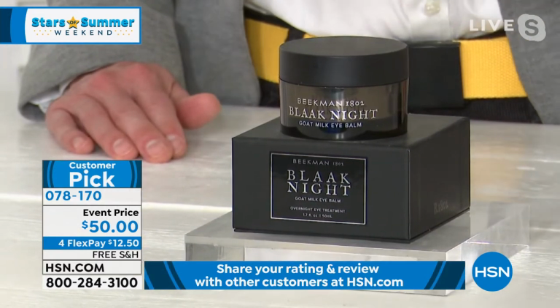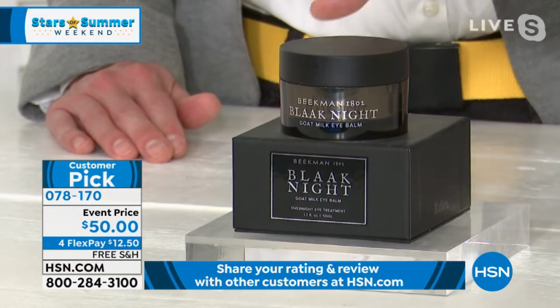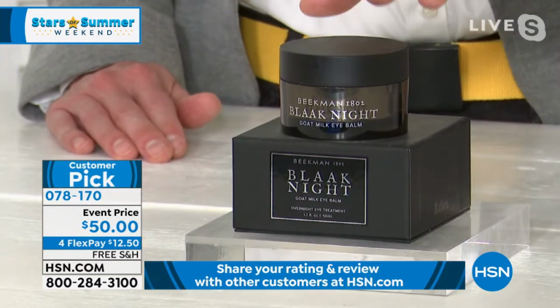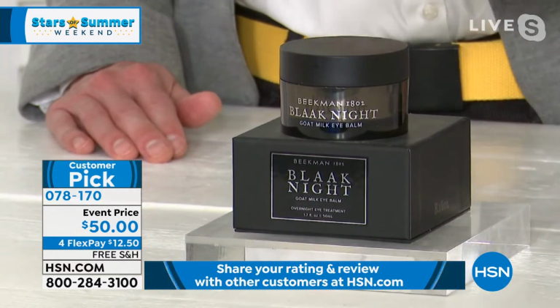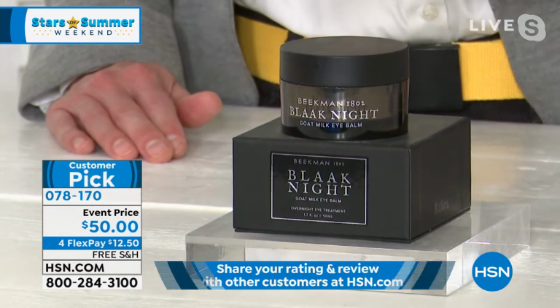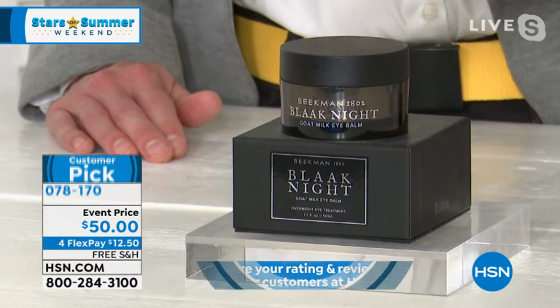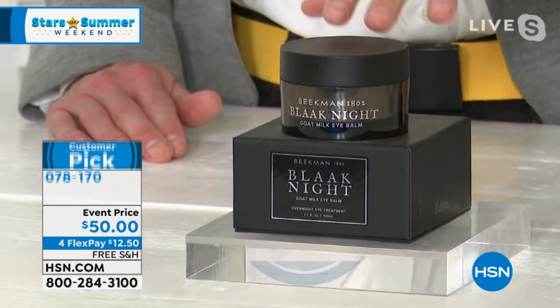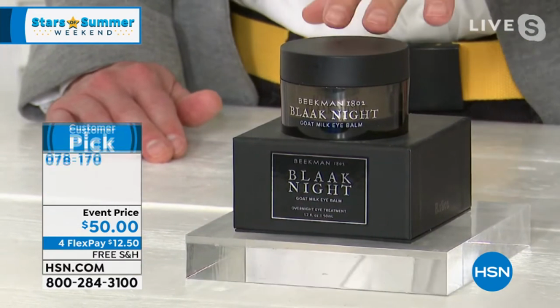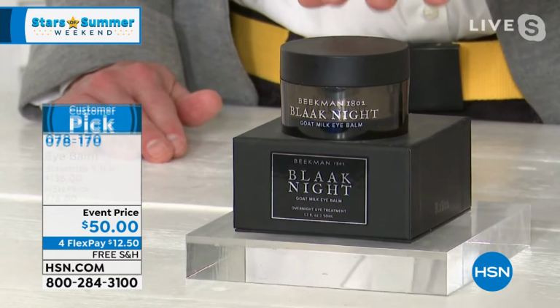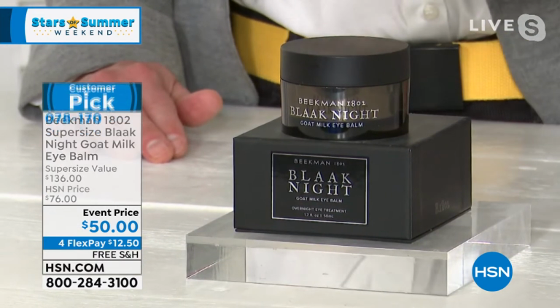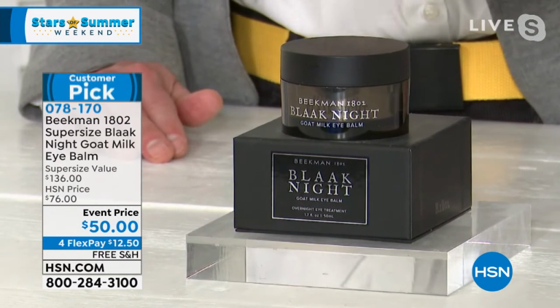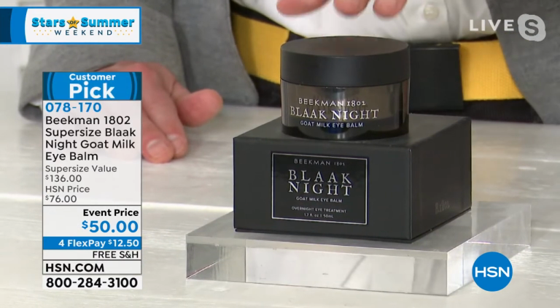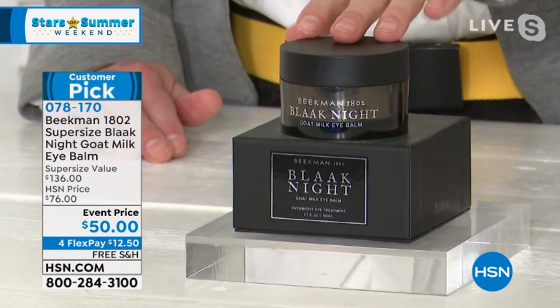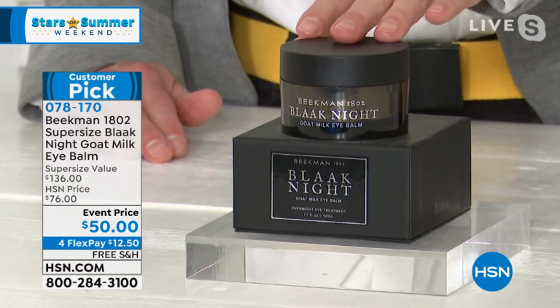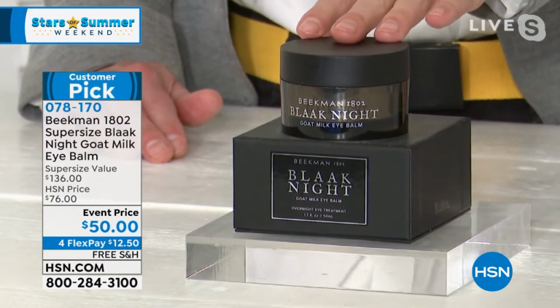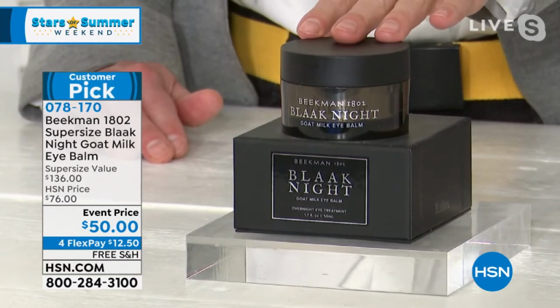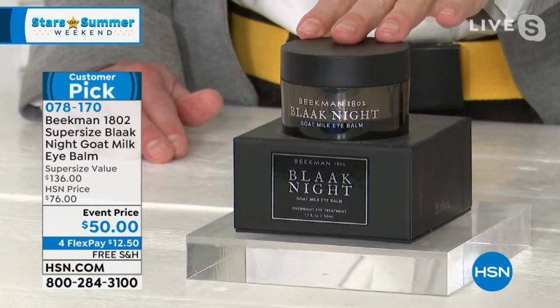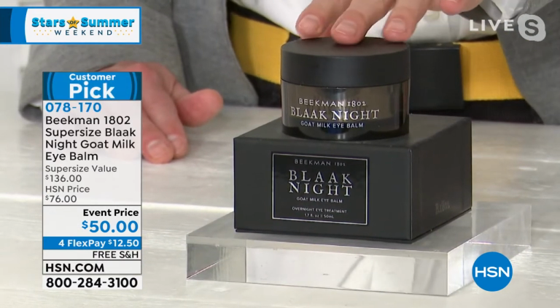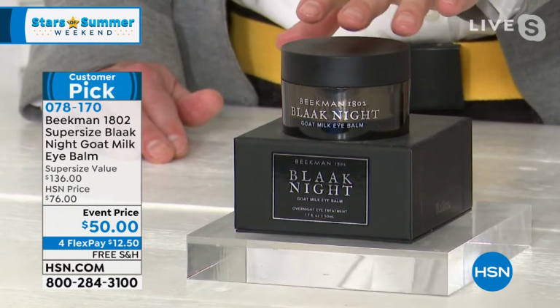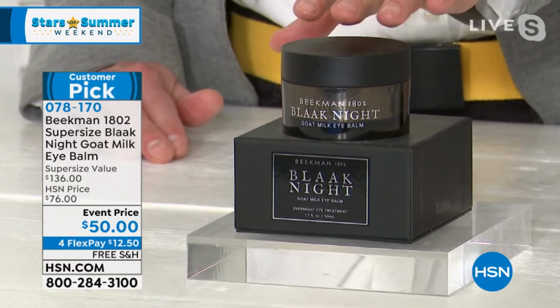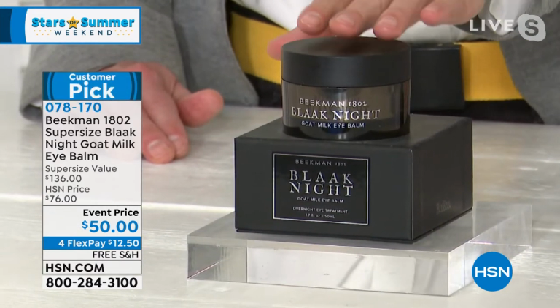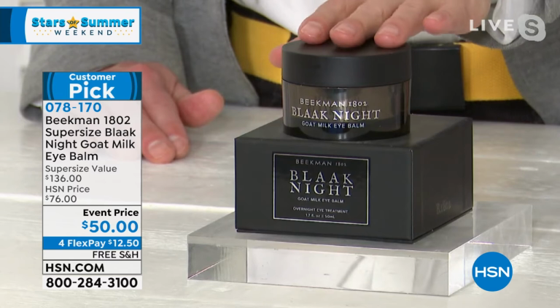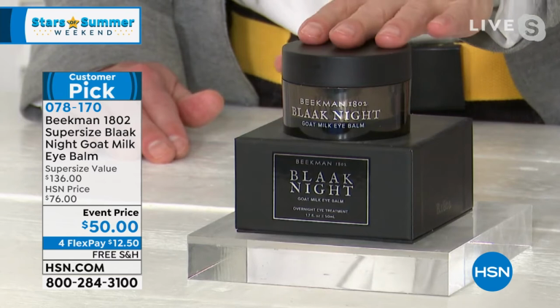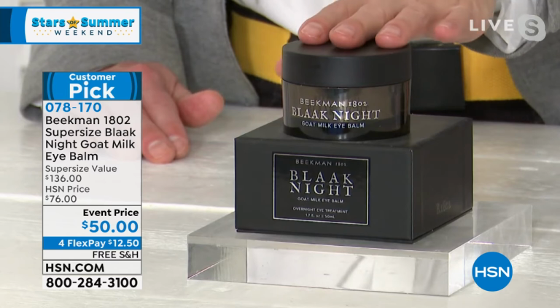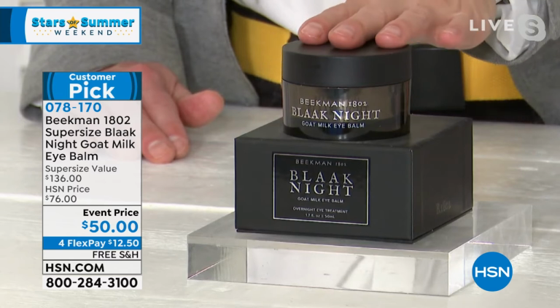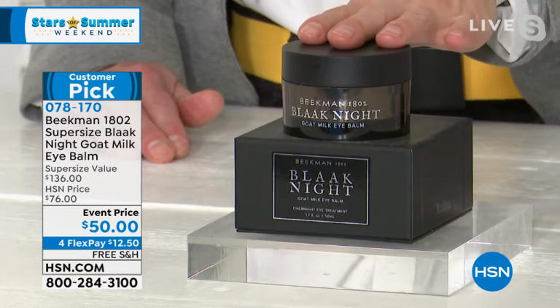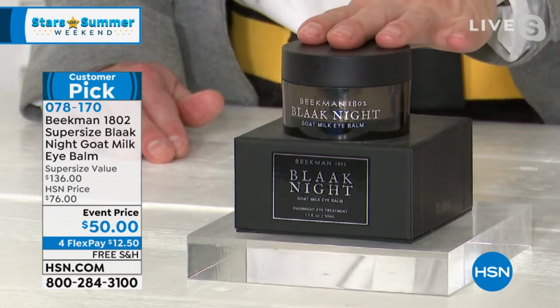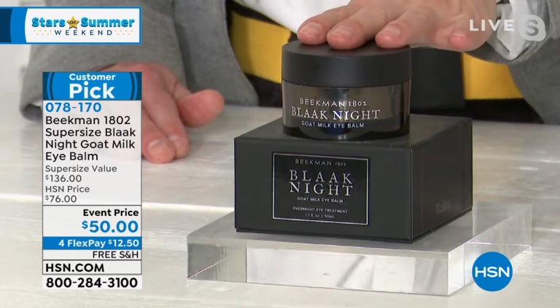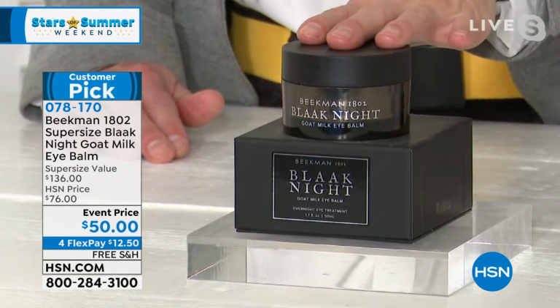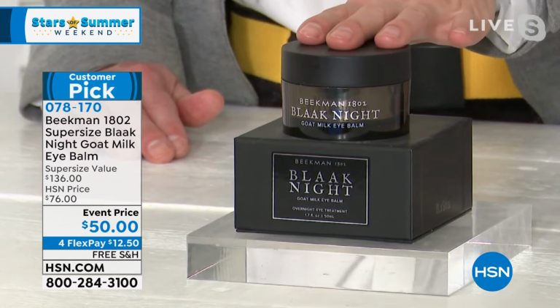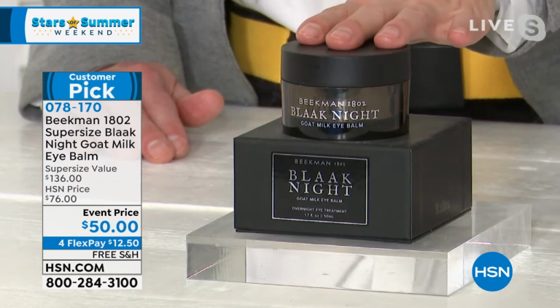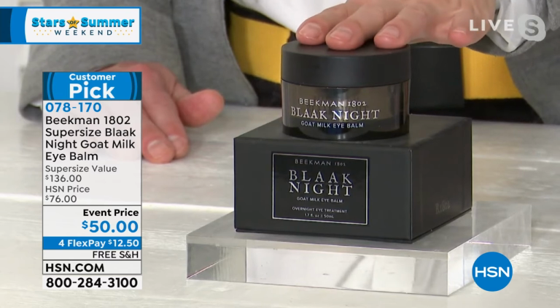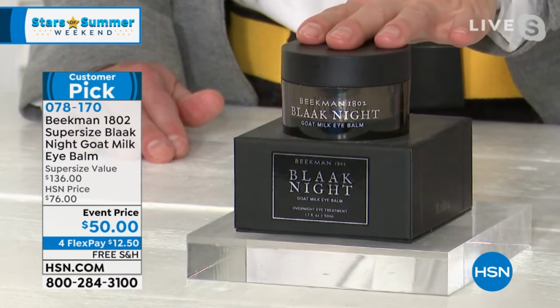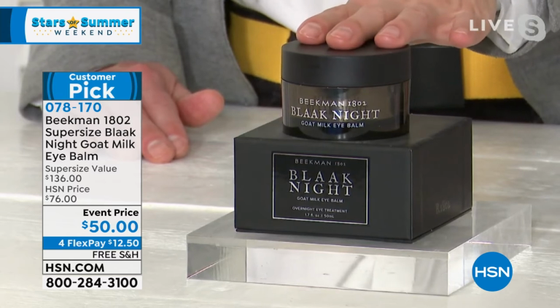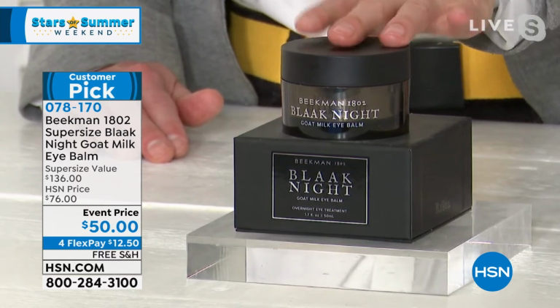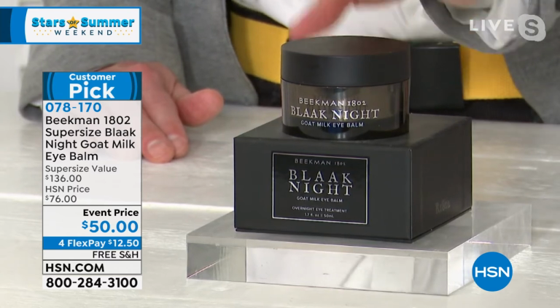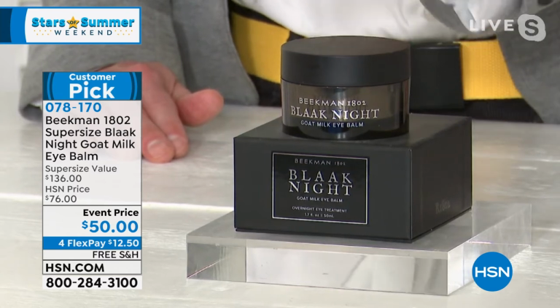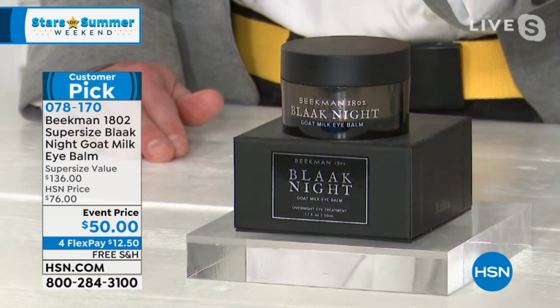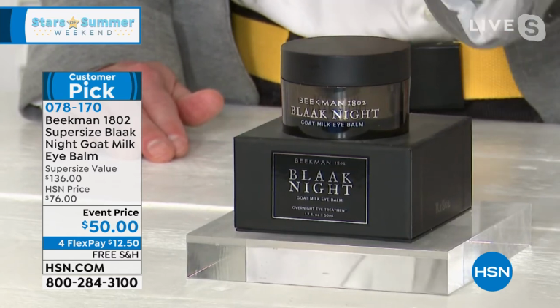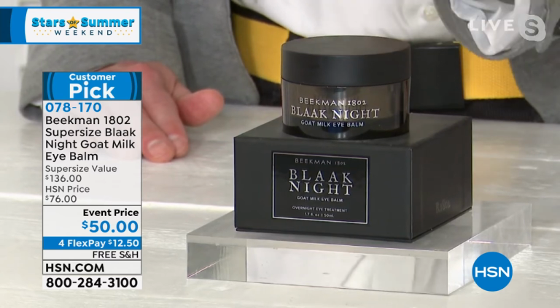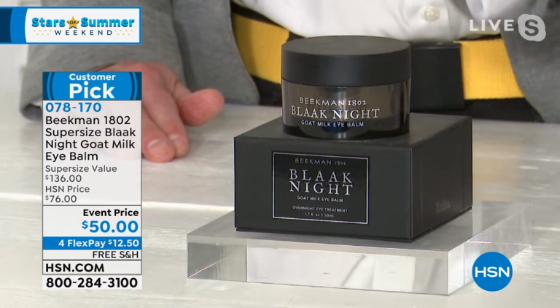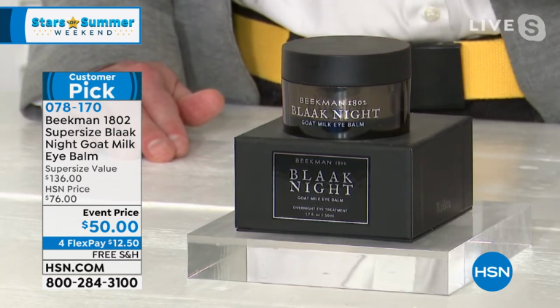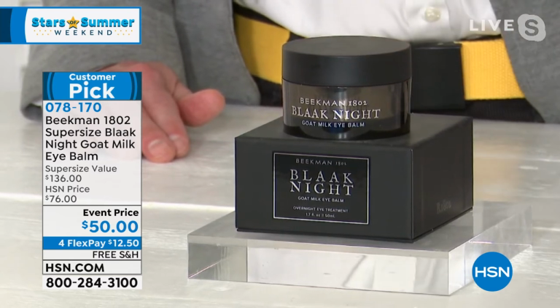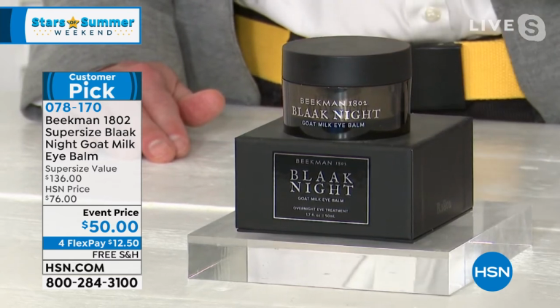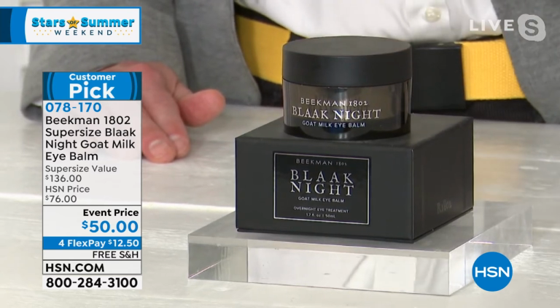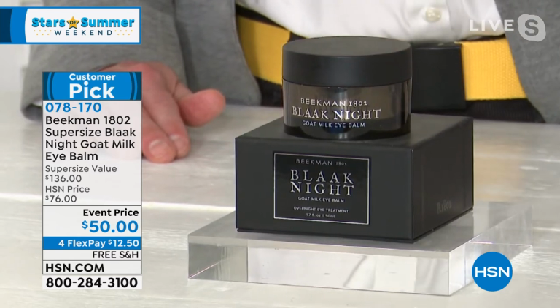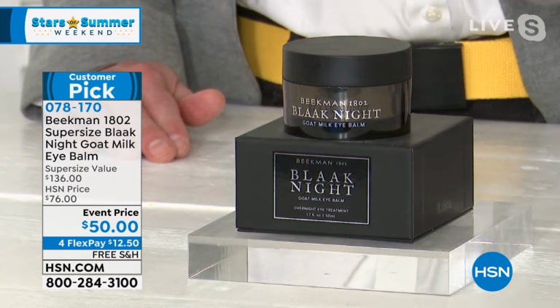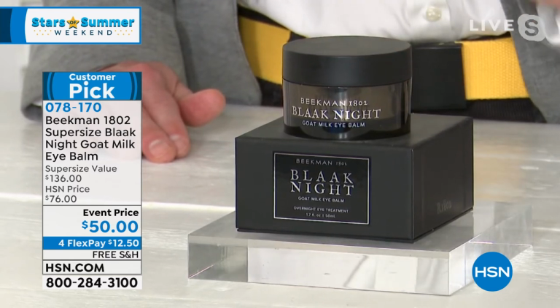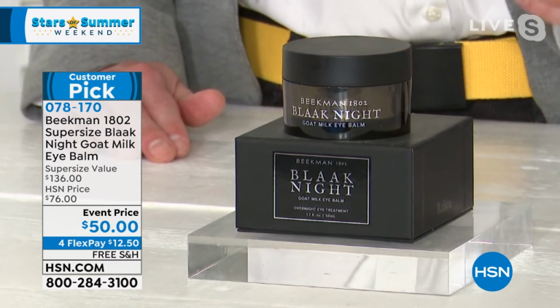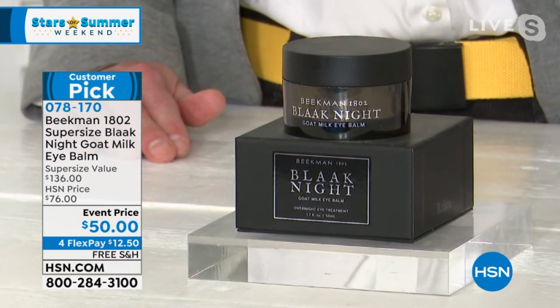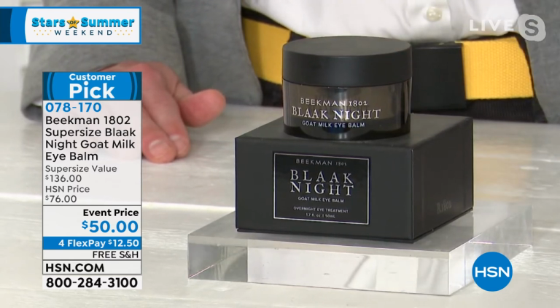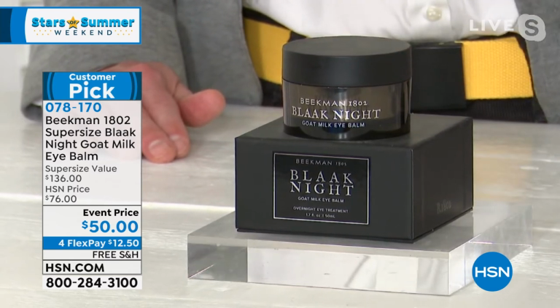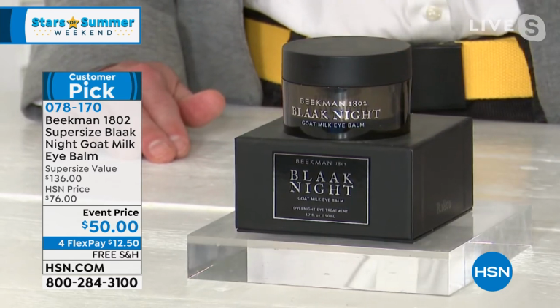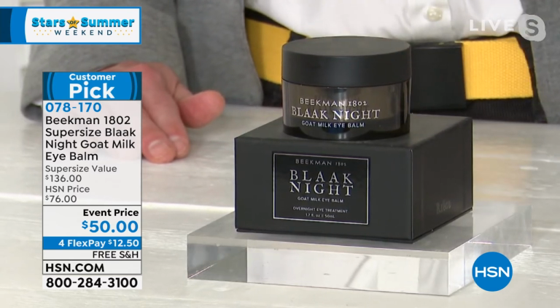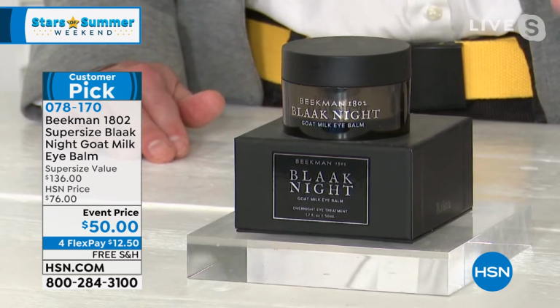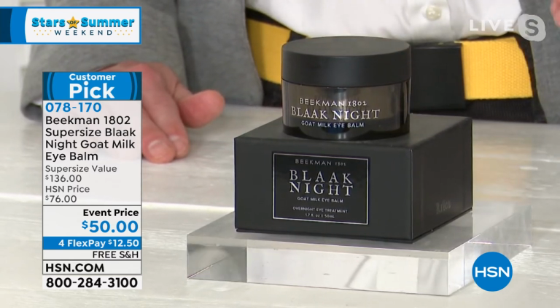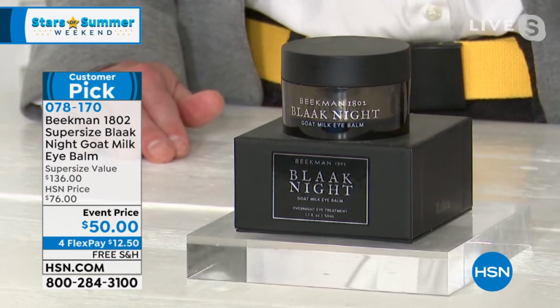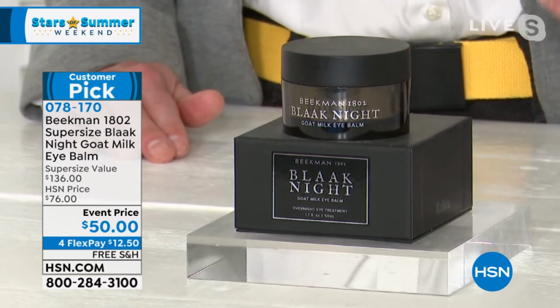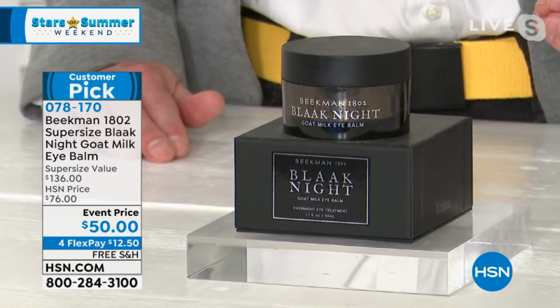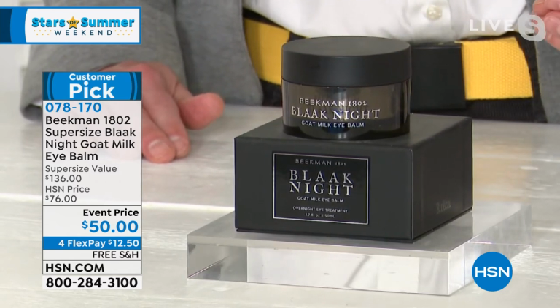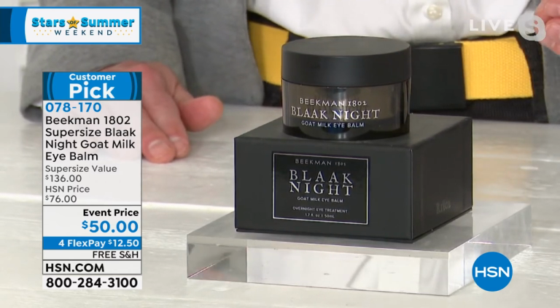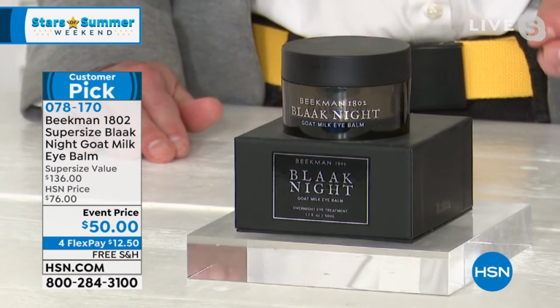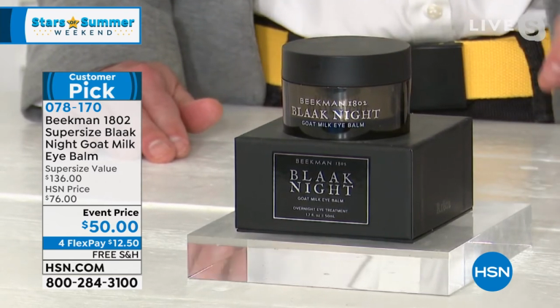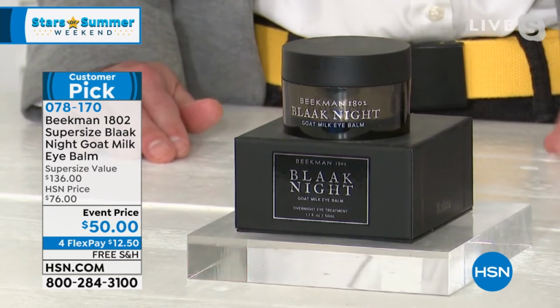Anytime you hear somebody say they can get rid of dark circles under your eyes, just don't believe them. You can't erase the dark circles — that's the blood vessels under the skin. The skin under your eyes is so thin you can see the blood vessels. What you need to do is keep that skin as plump as possible, as thick as possible, moisturized, to hide those blood vessels. As you get older, that thin layer — the thinnest layer of skin on your entire body — starts to break down, you lose collagen in that area. If you can apply something that plumps up that layer of skin, you'll diminish the look of dark circles and fine lines.